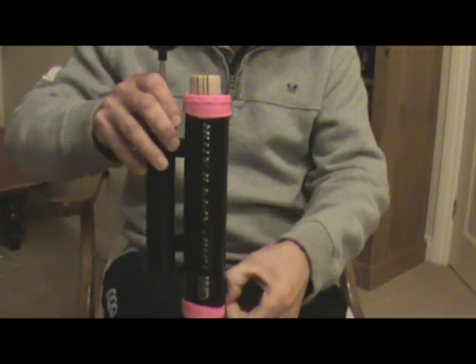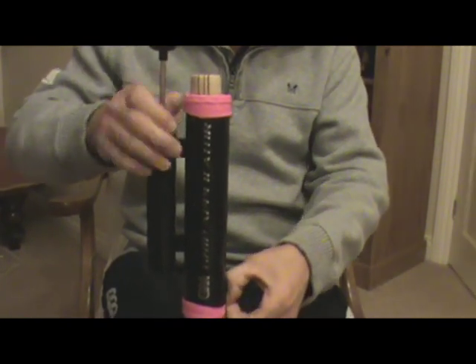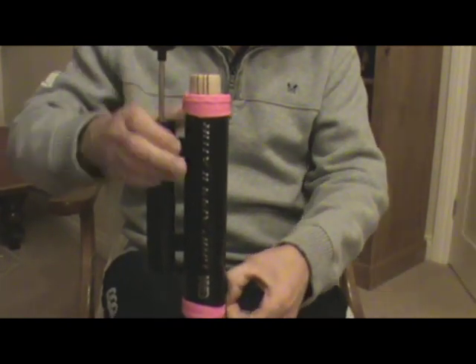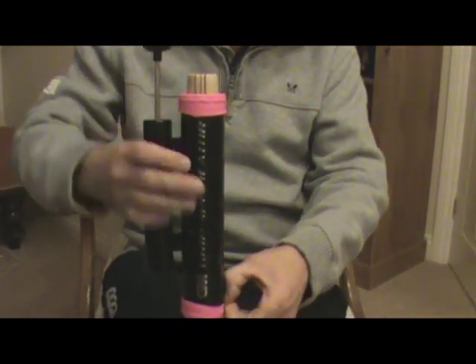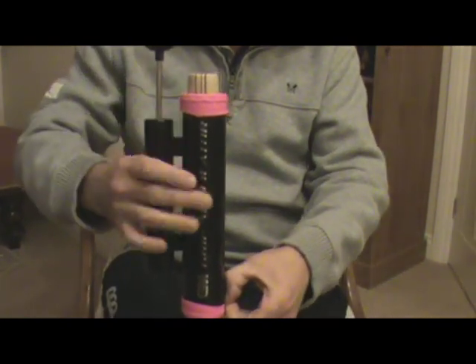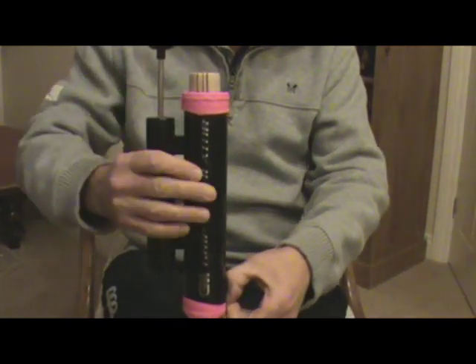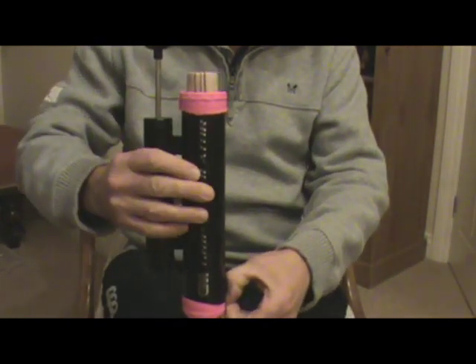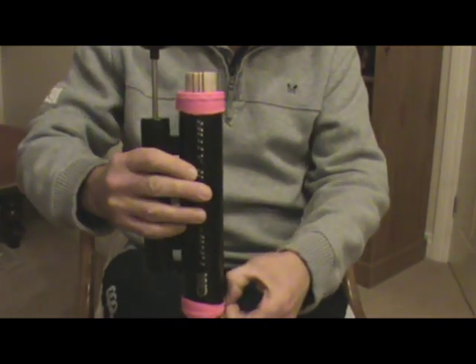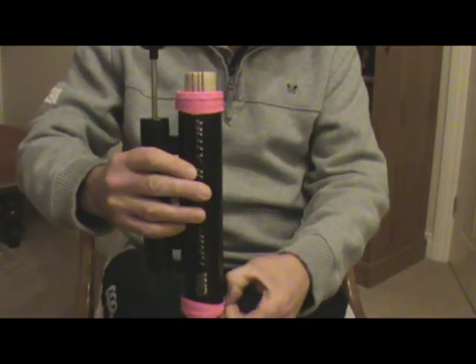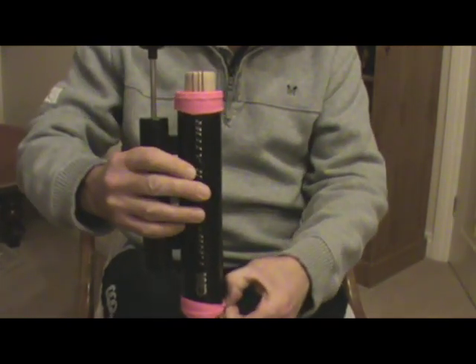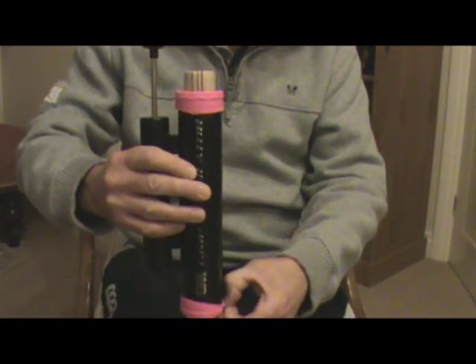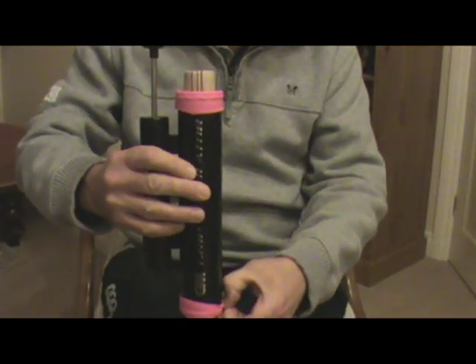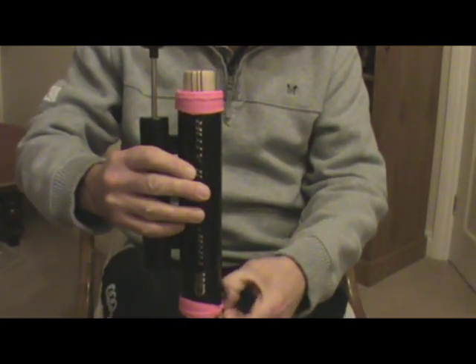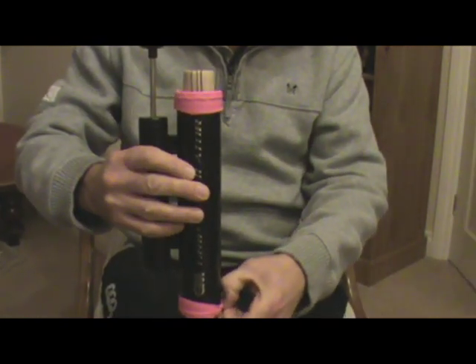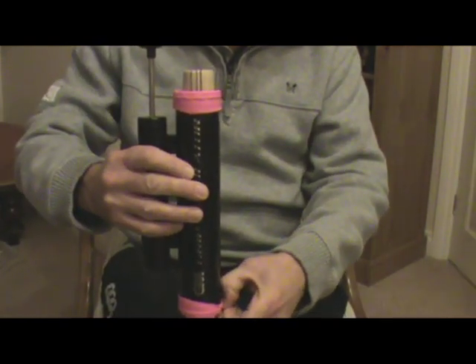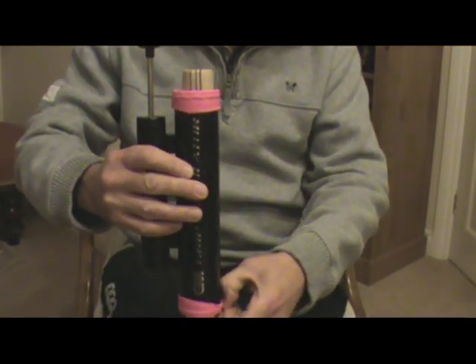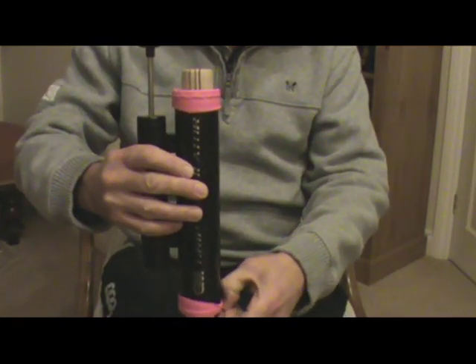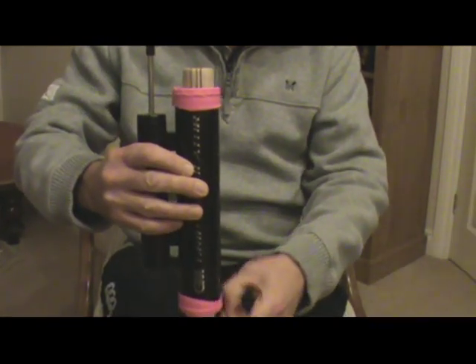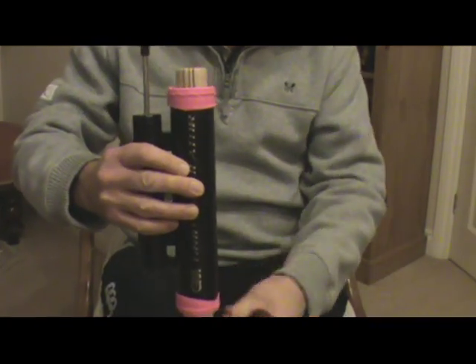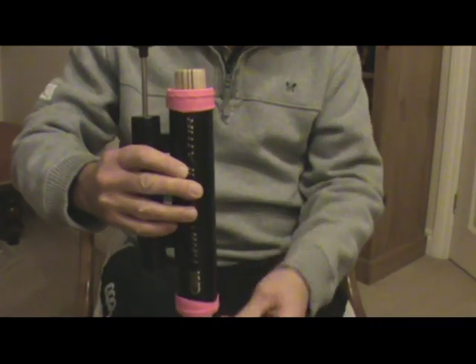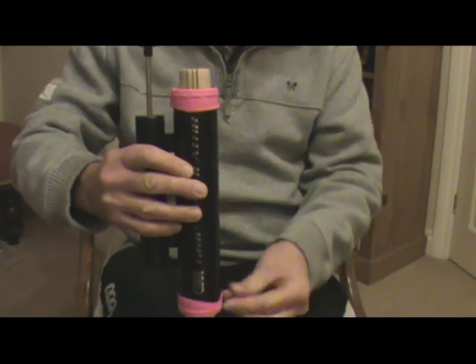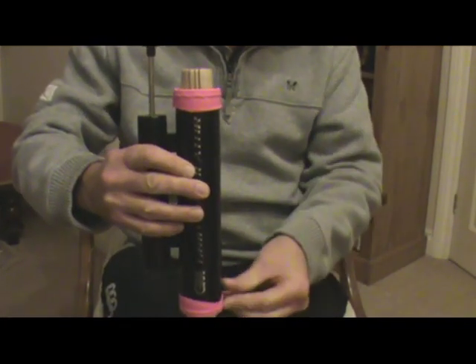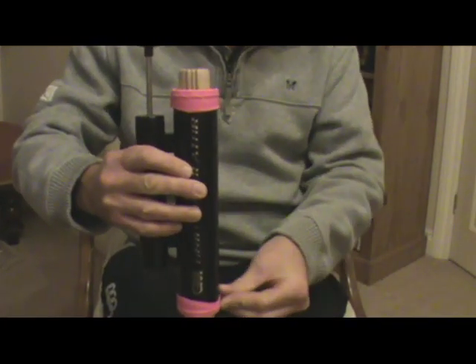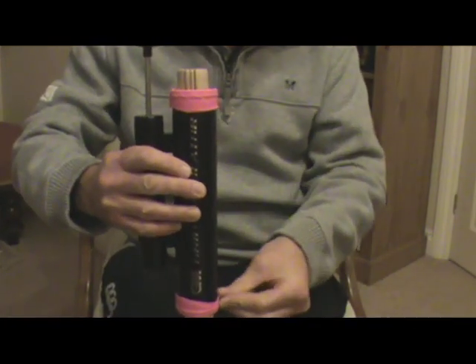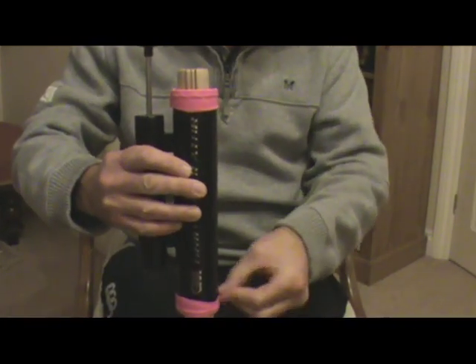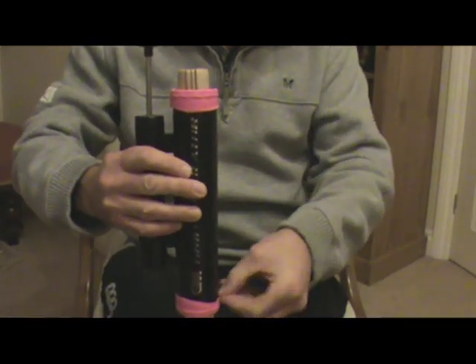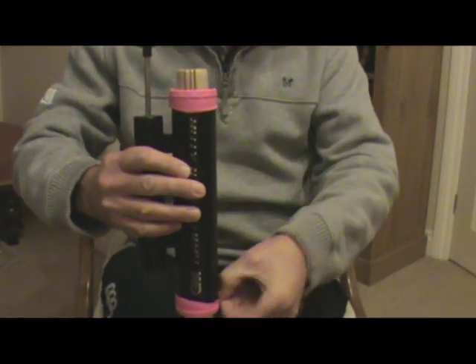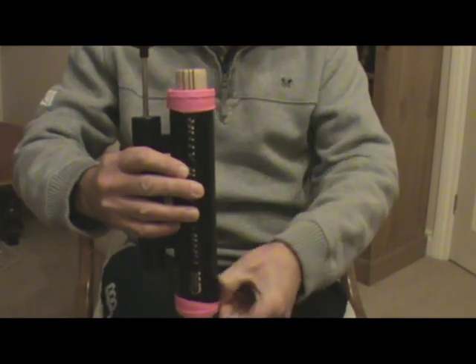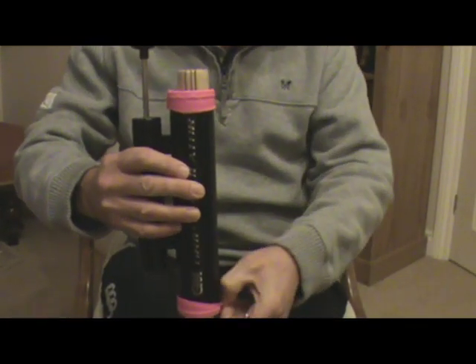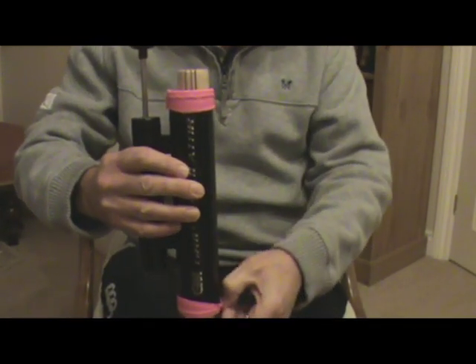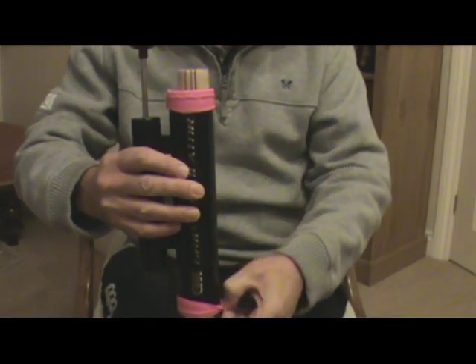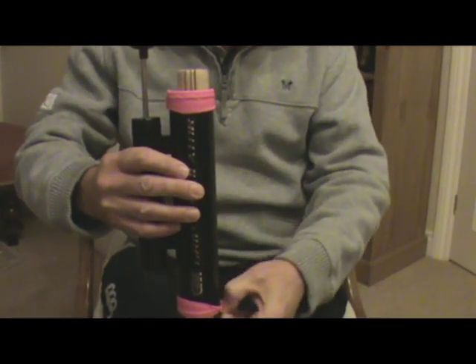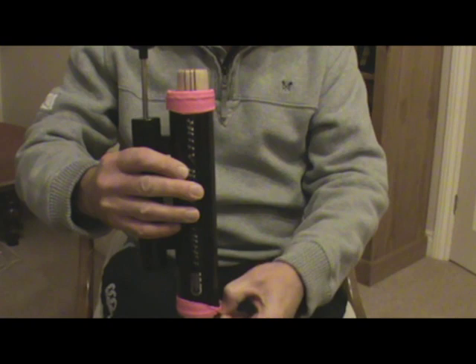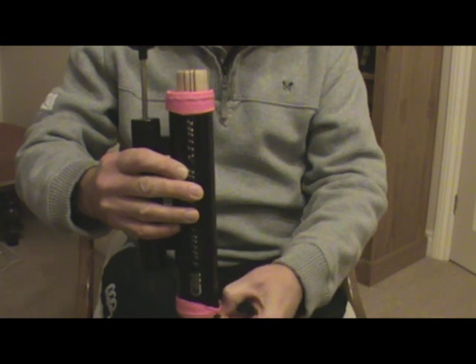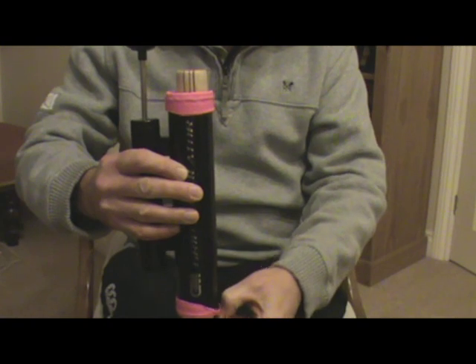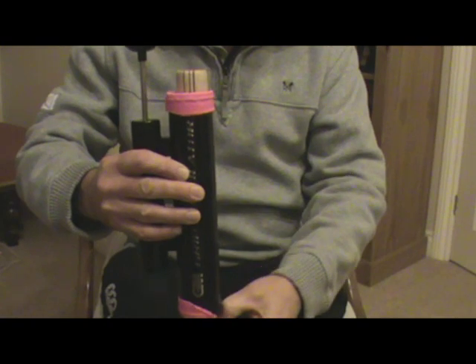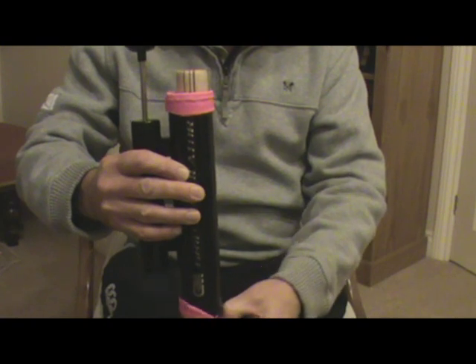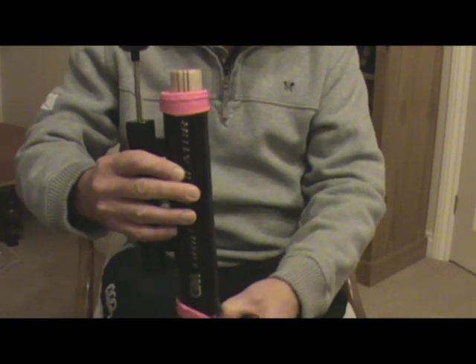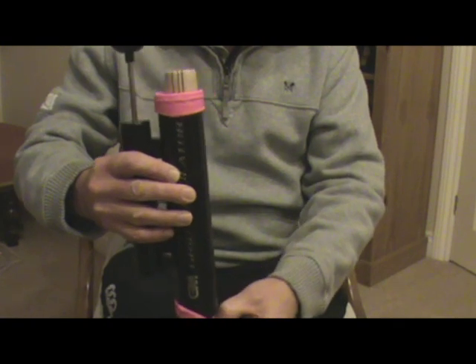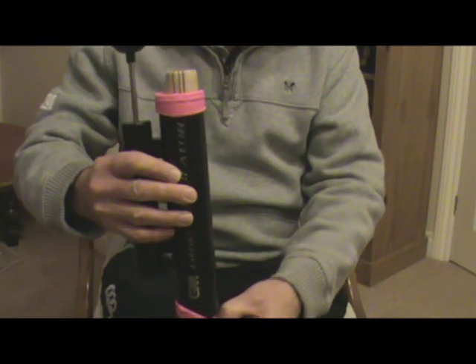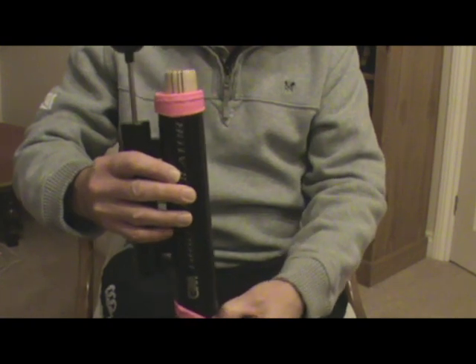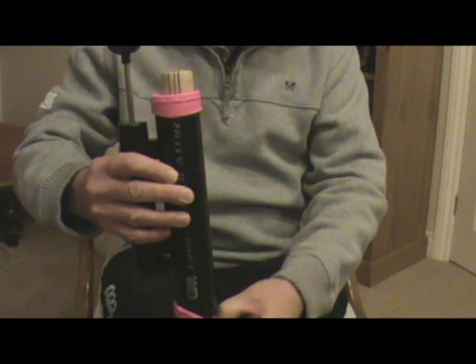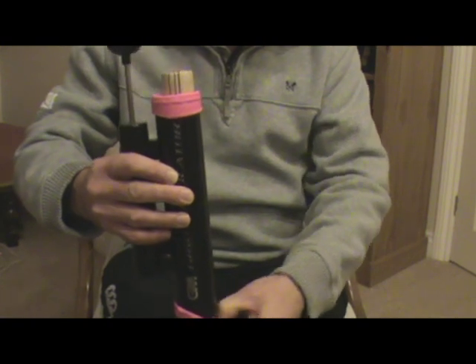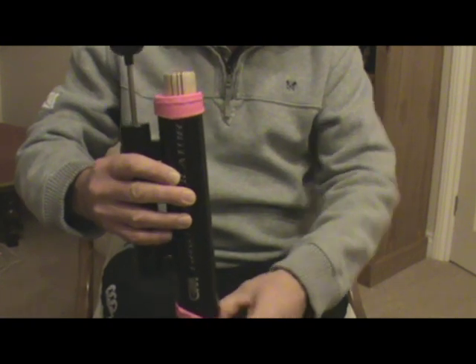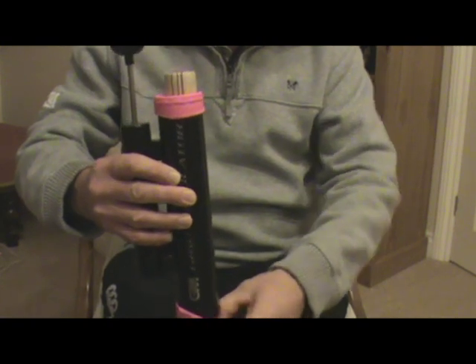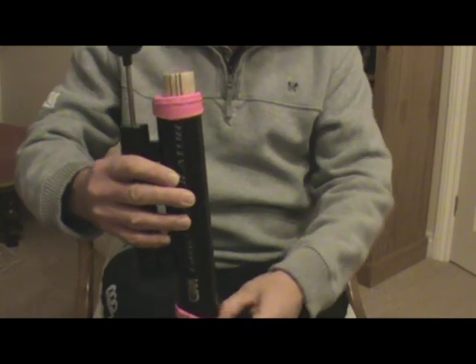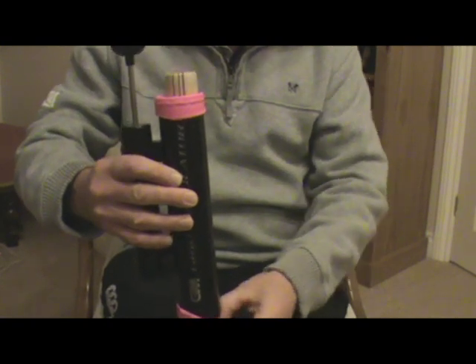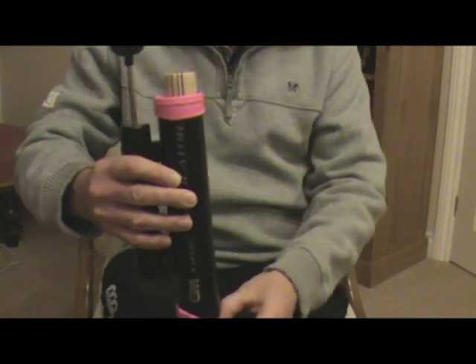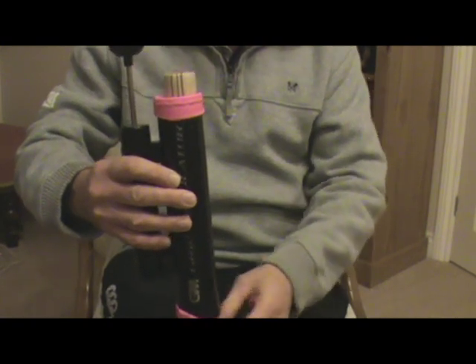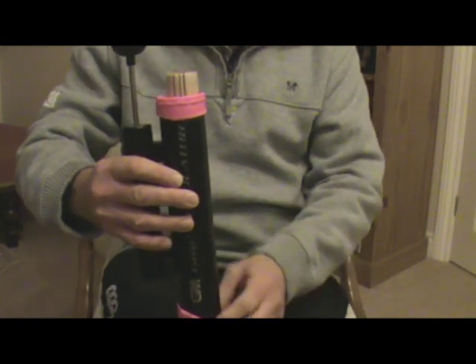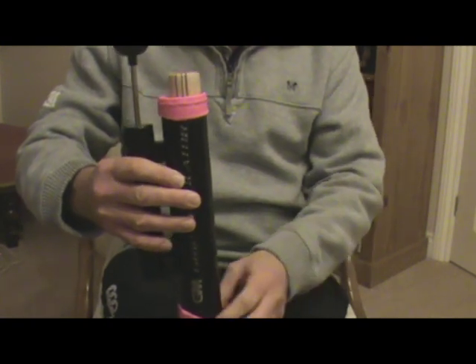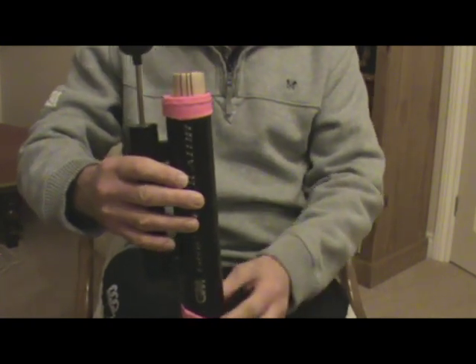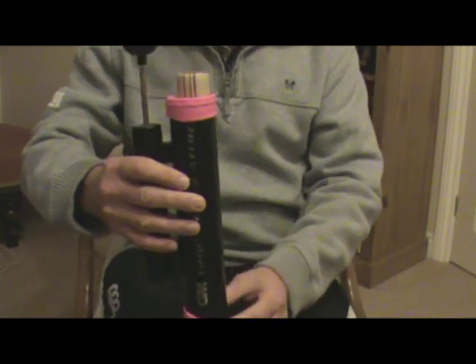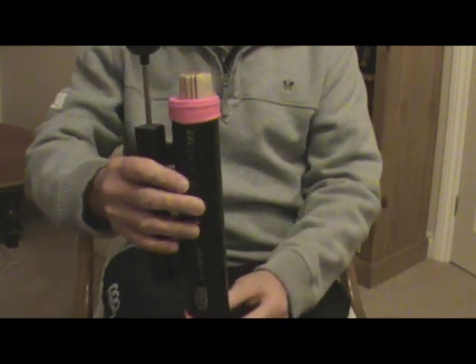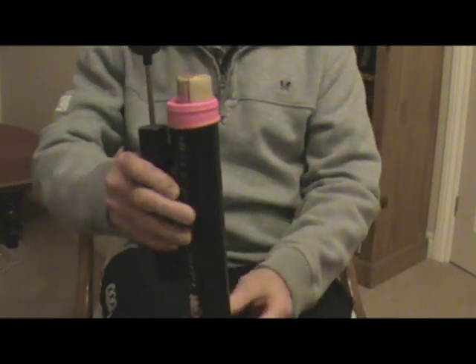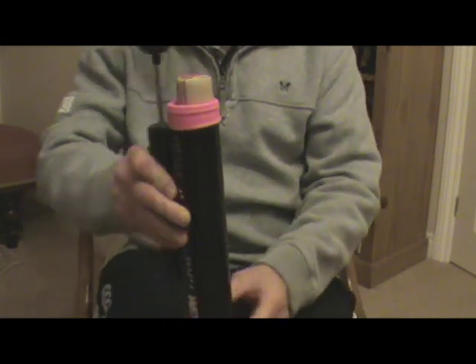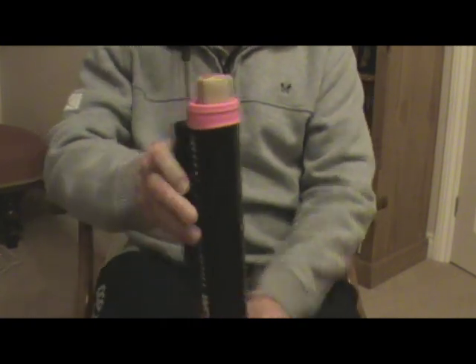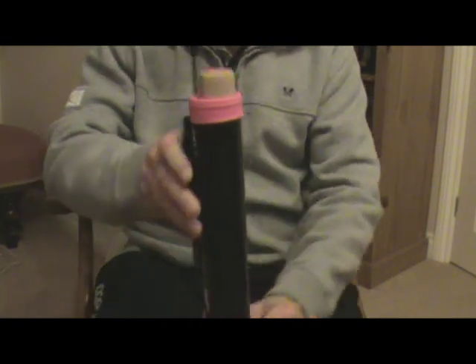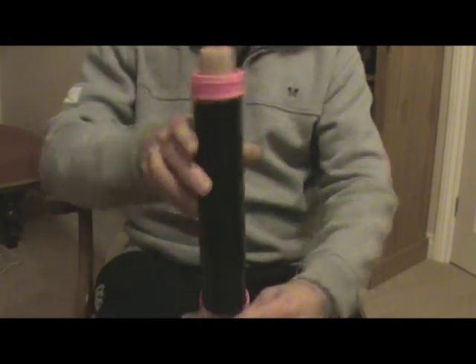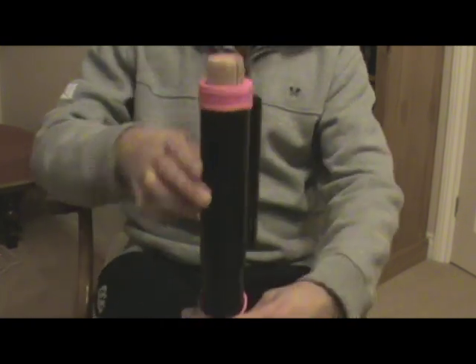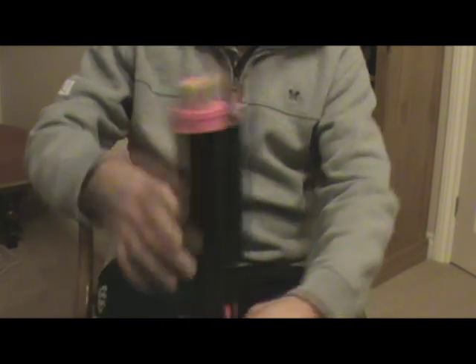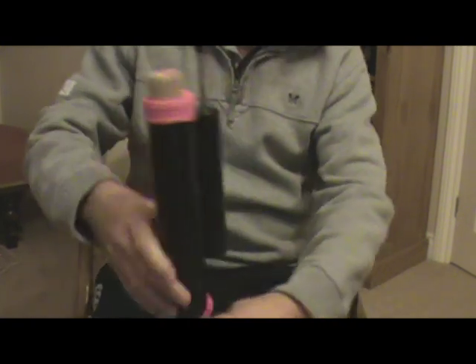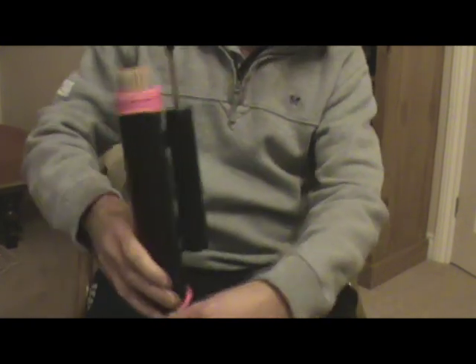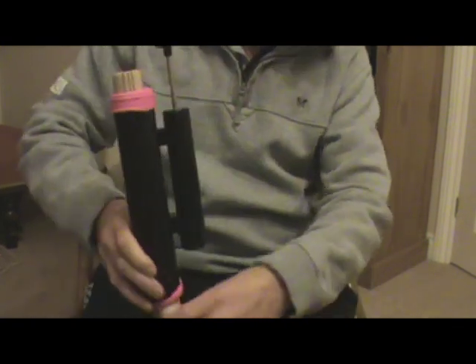Then release the bottom of the grip so it fits at the top of the blade. It should just sit a little bit over the shoulder.